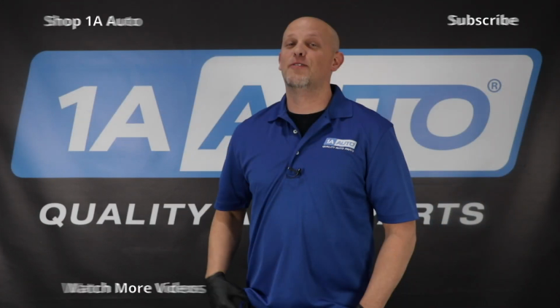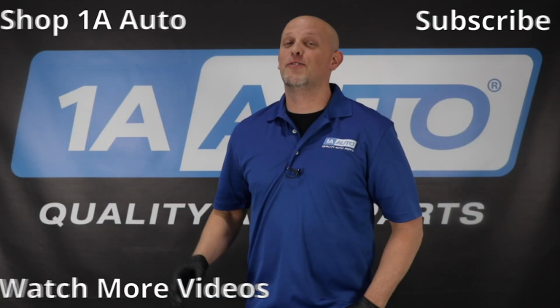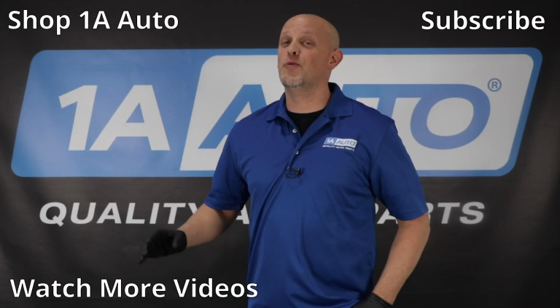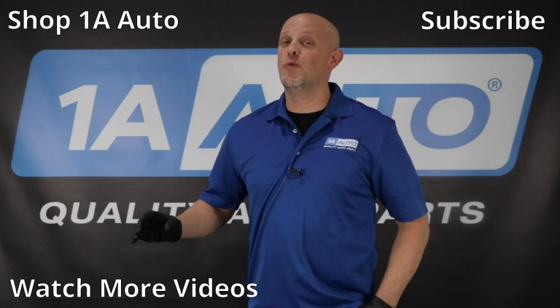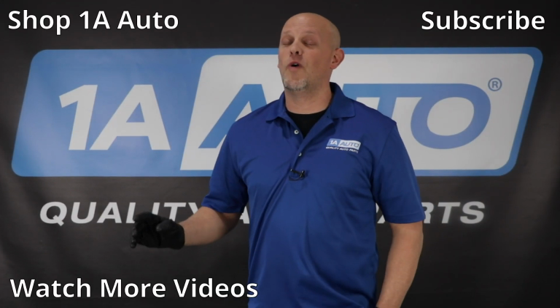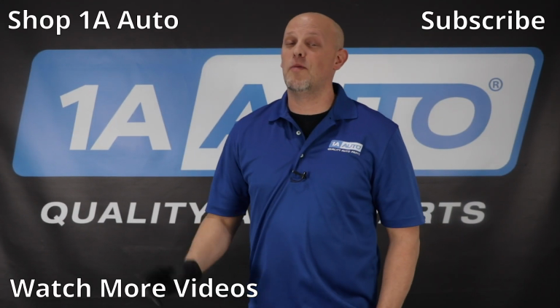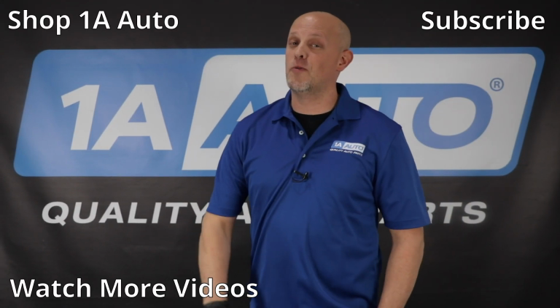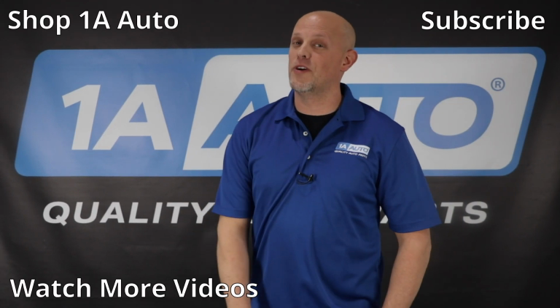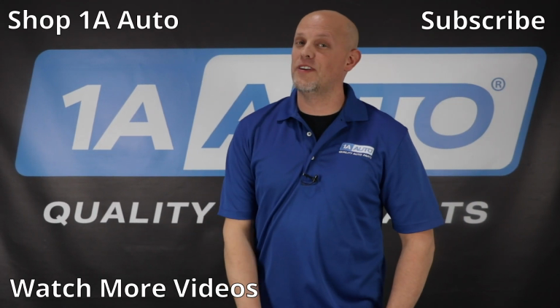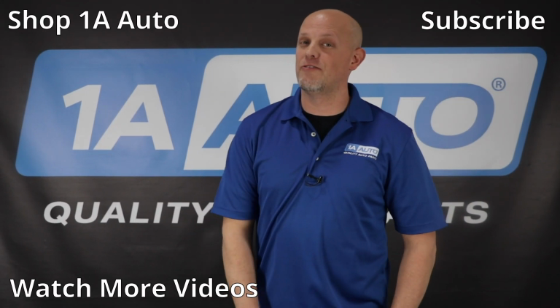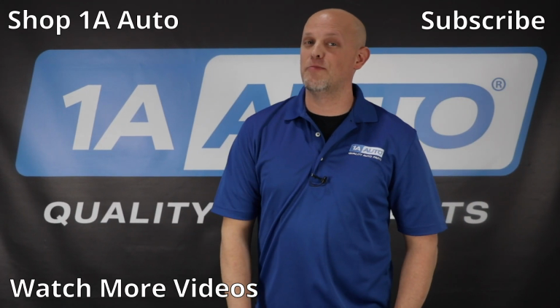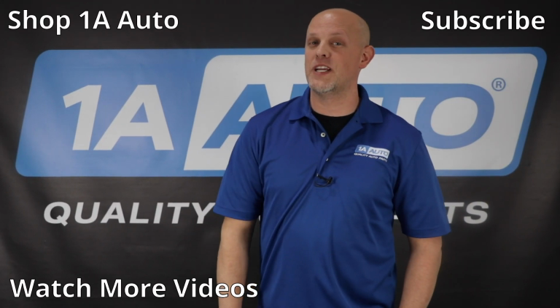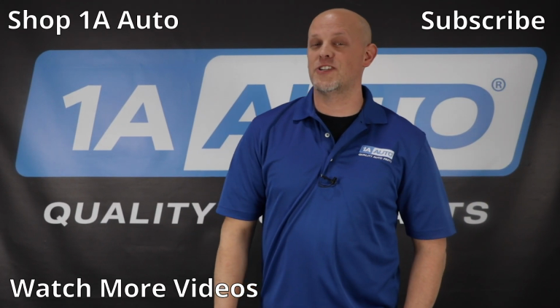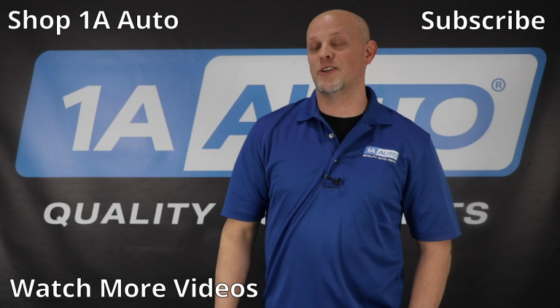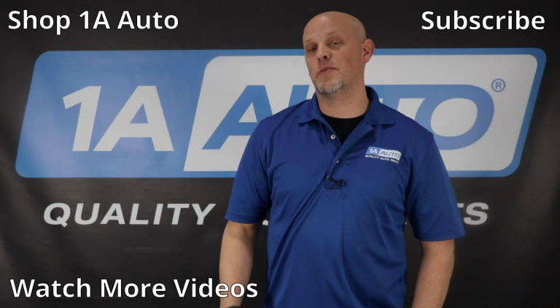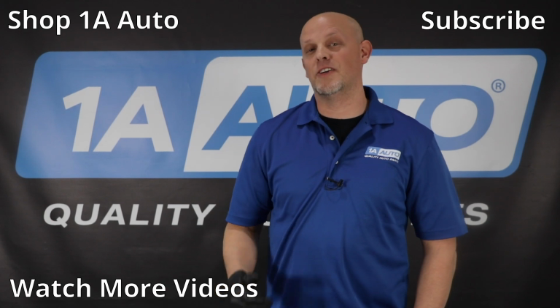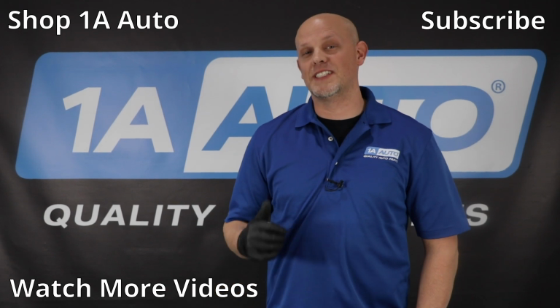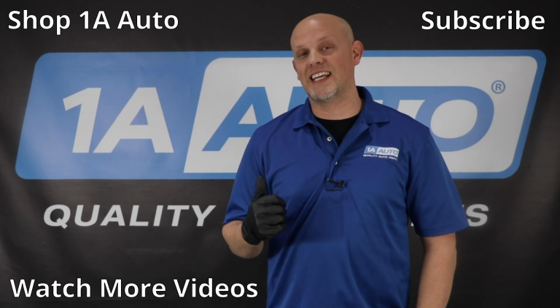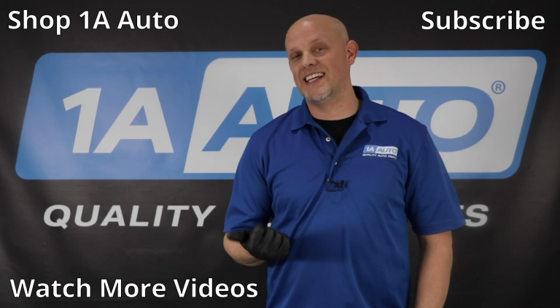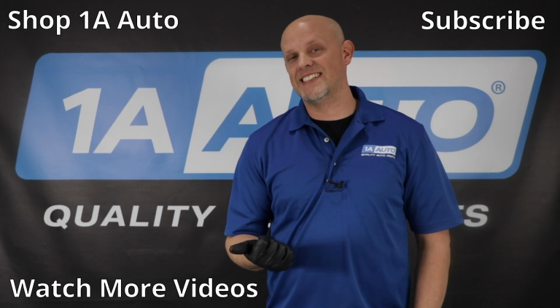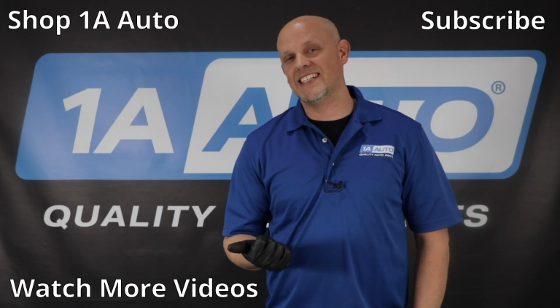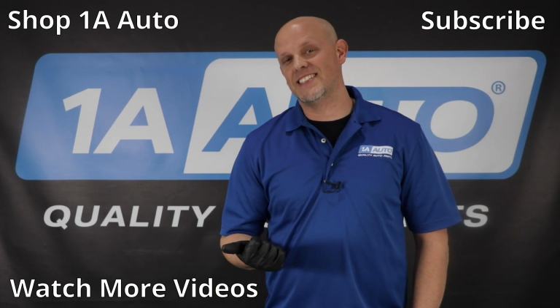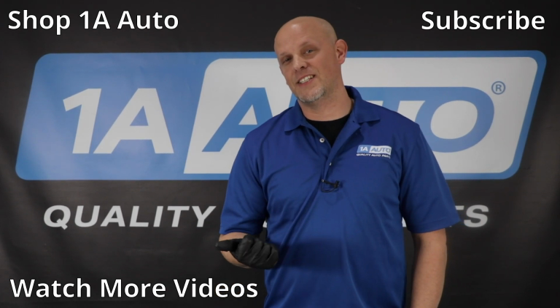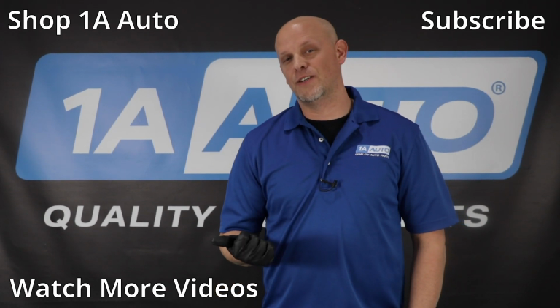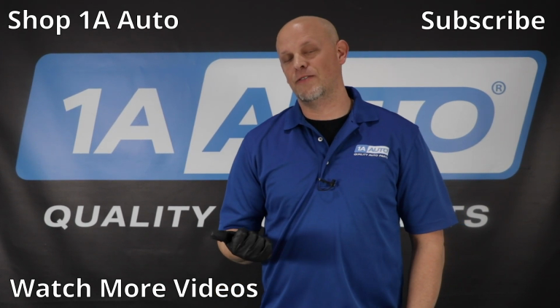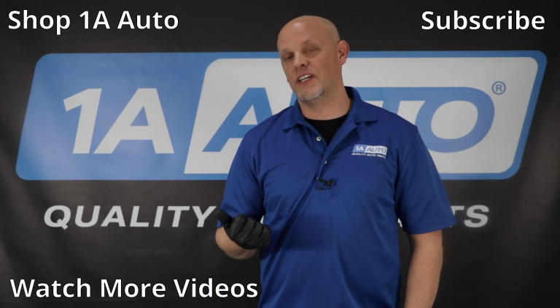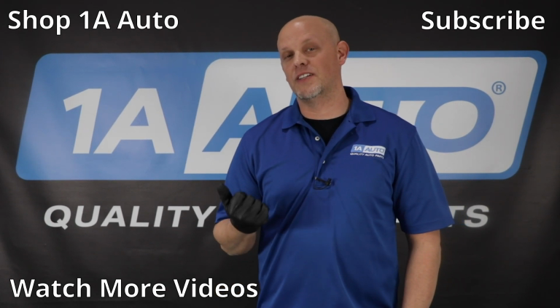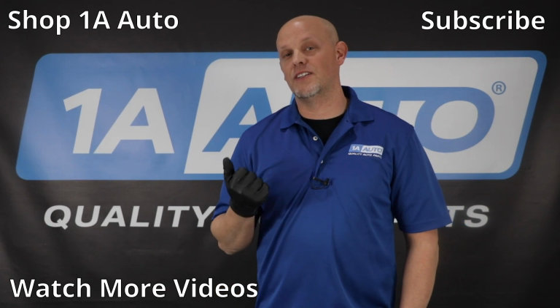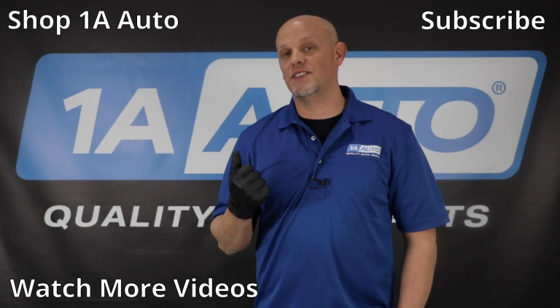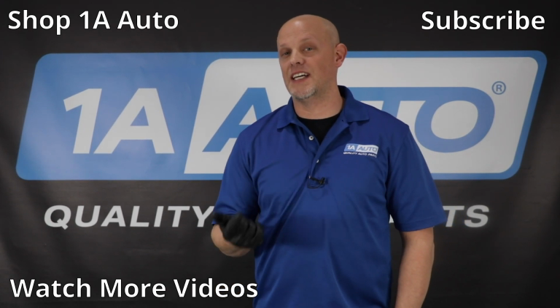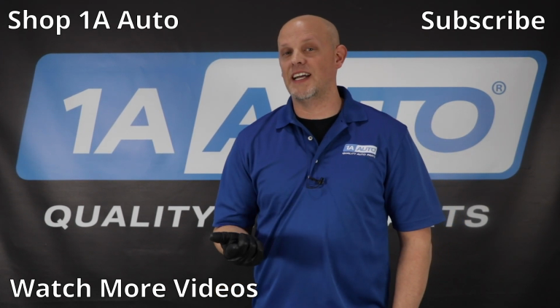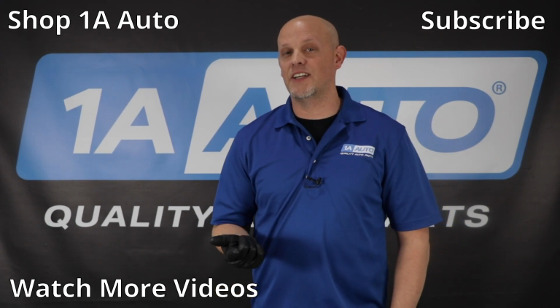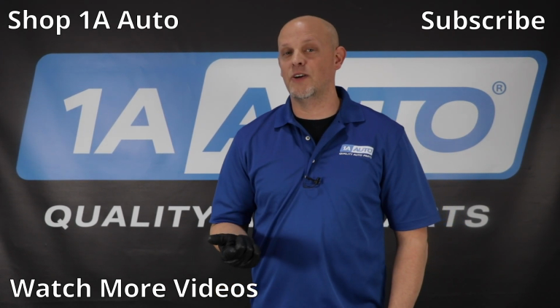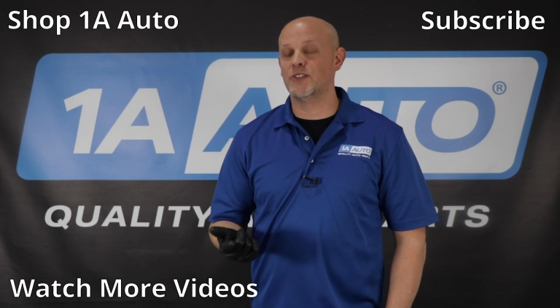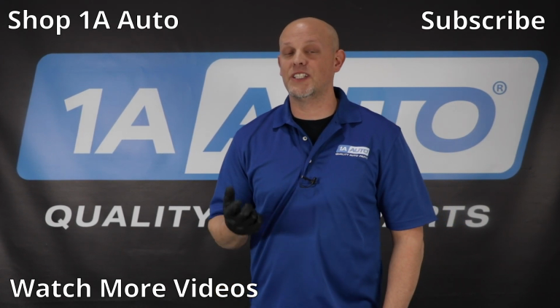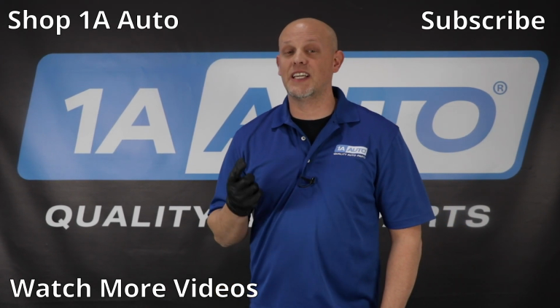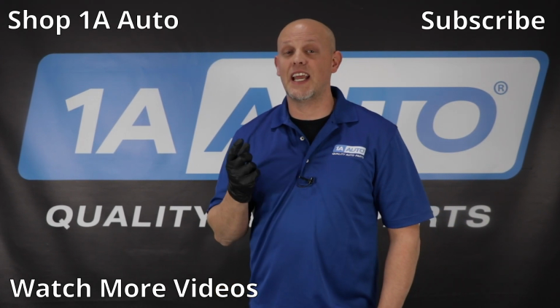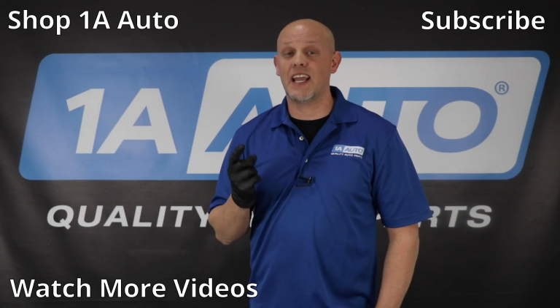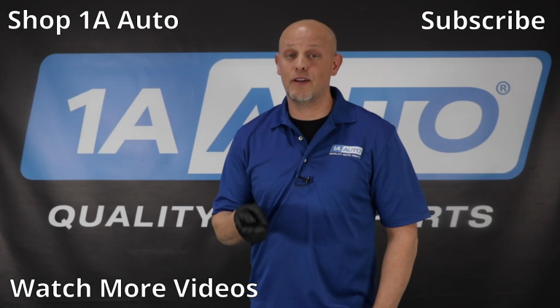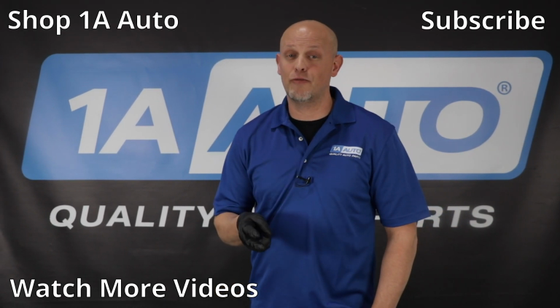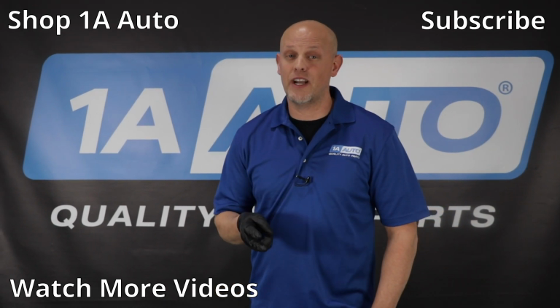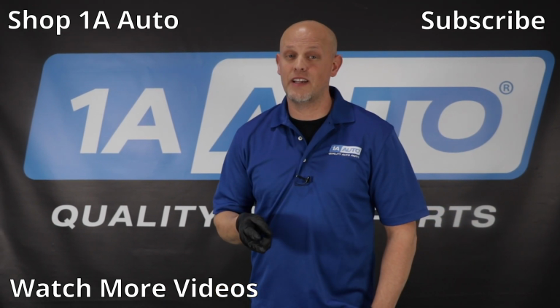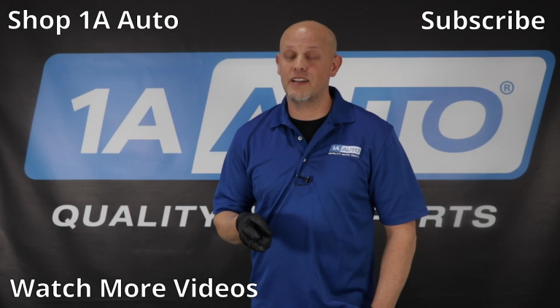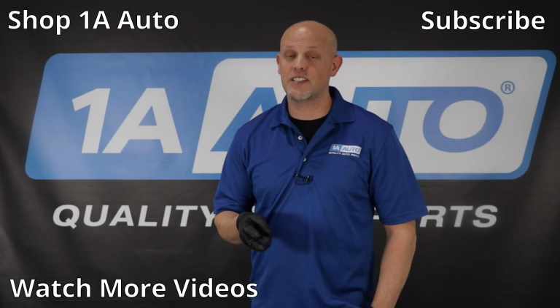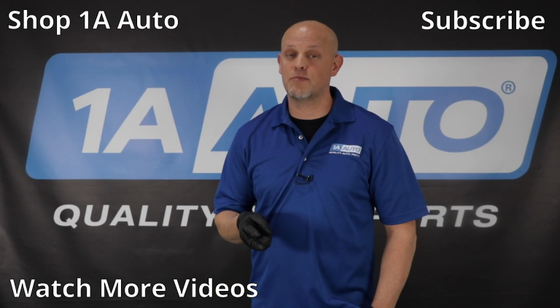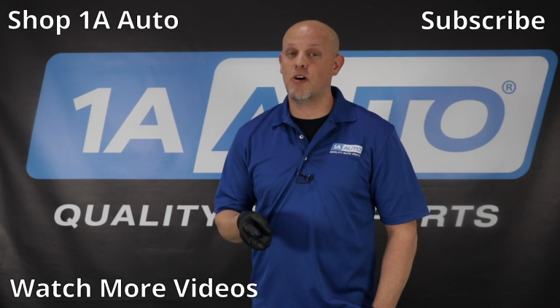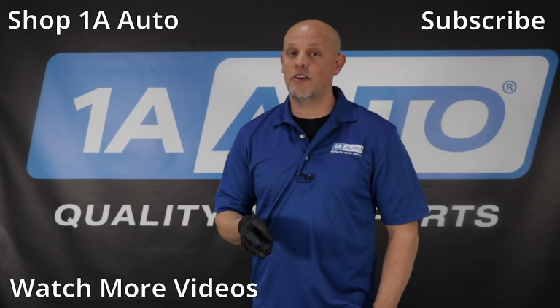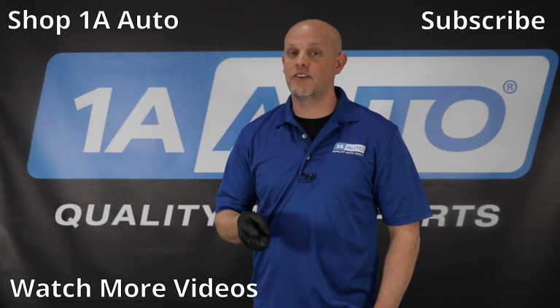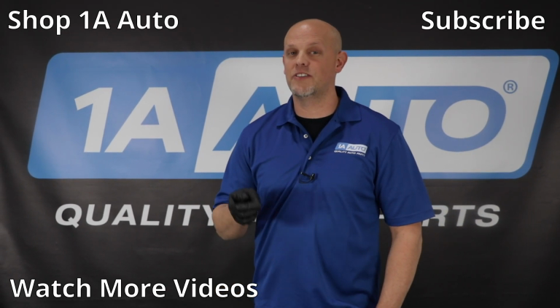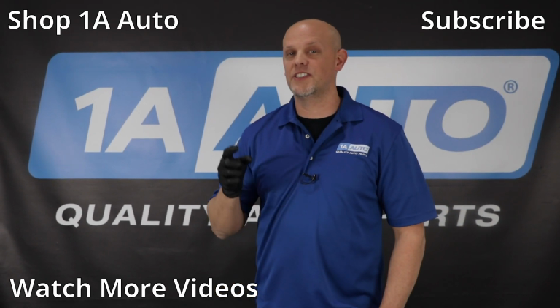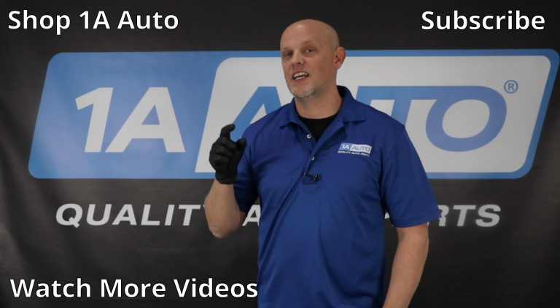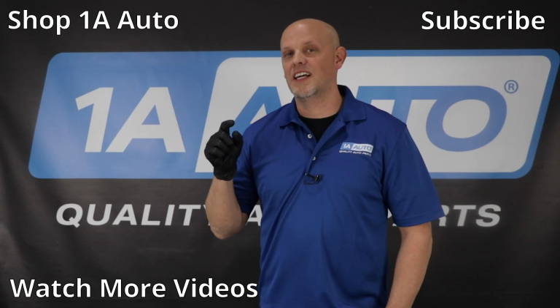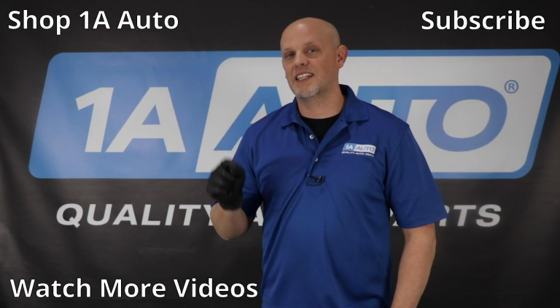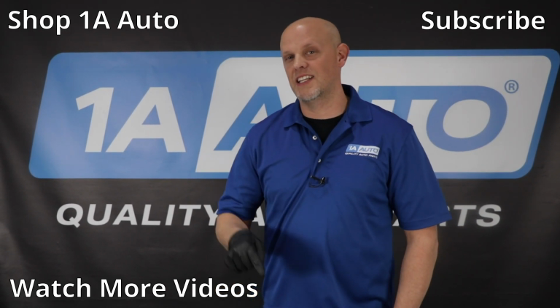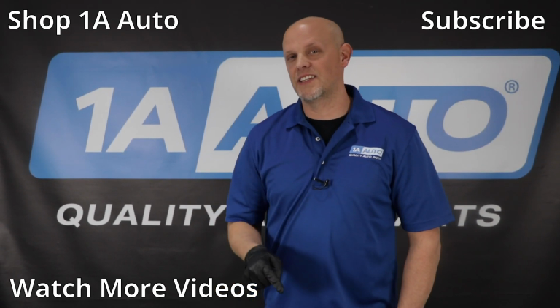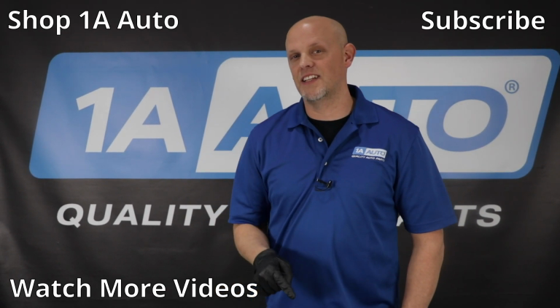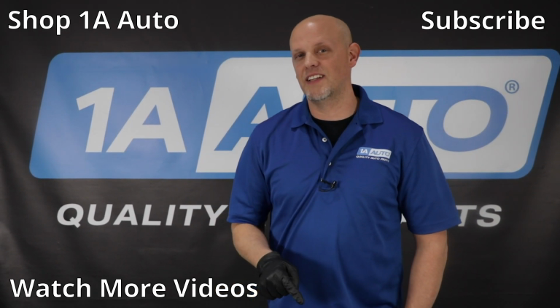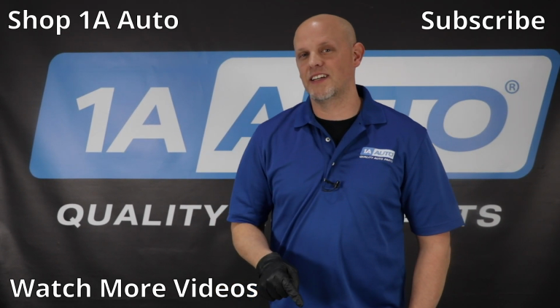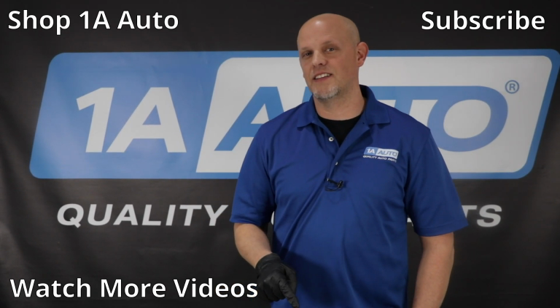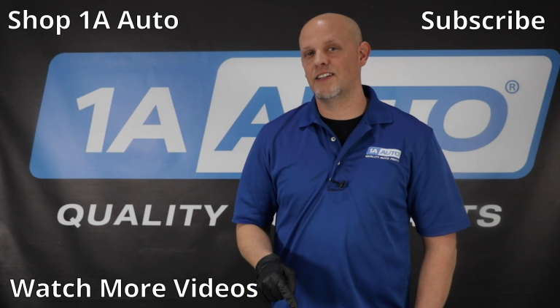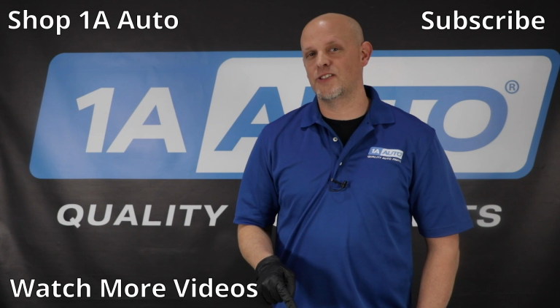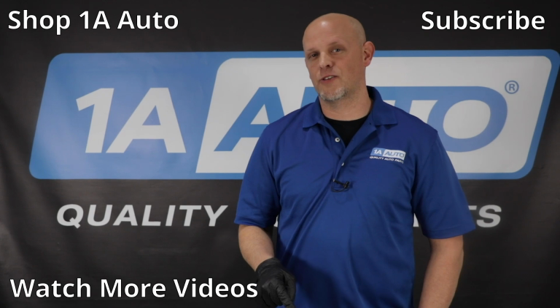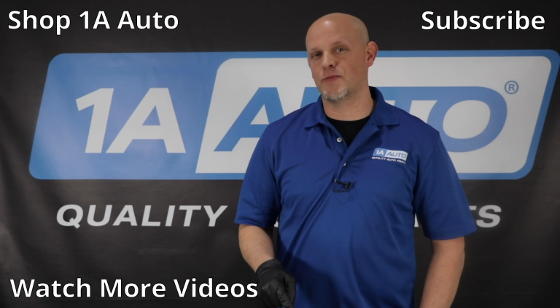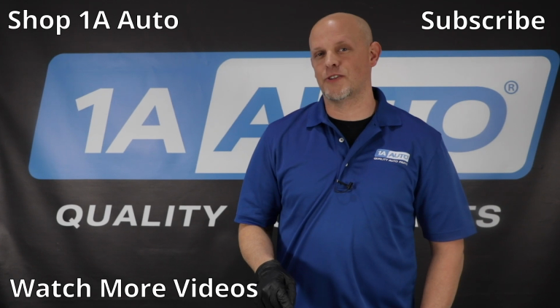If you want more information about scan testing your vehicle, diagnosing, and readiness monitors, click the link in the description.